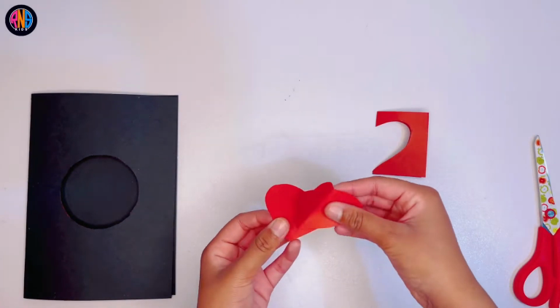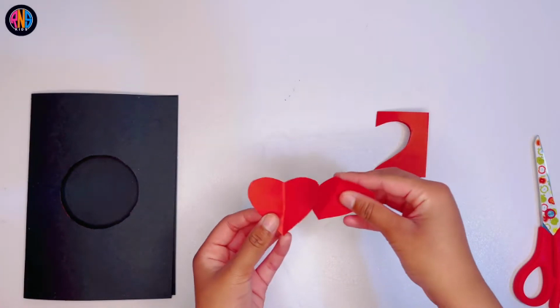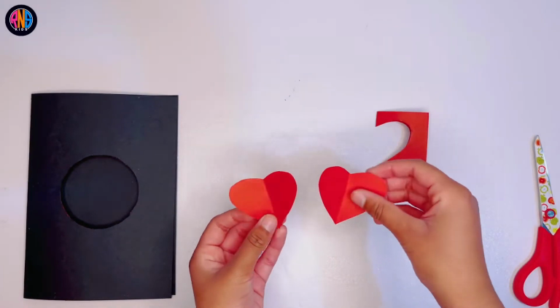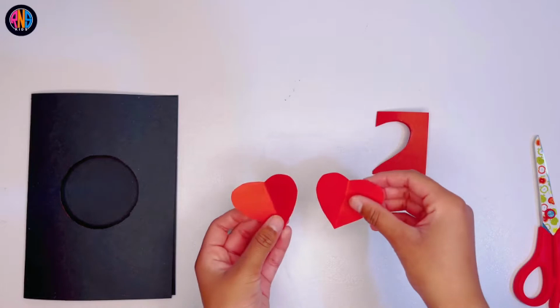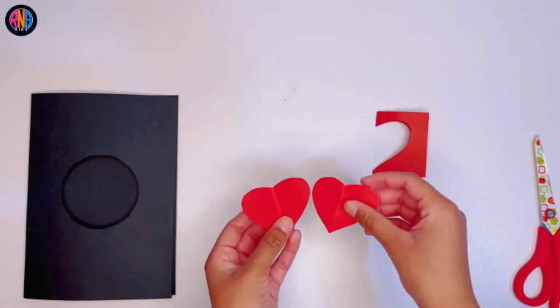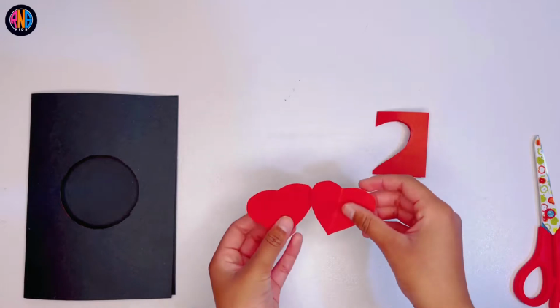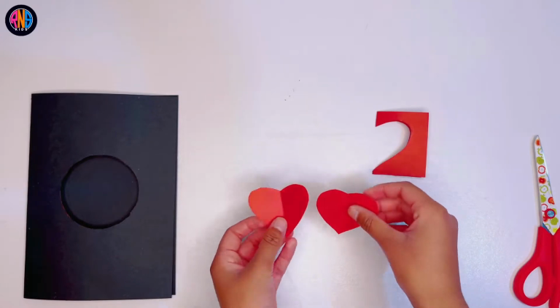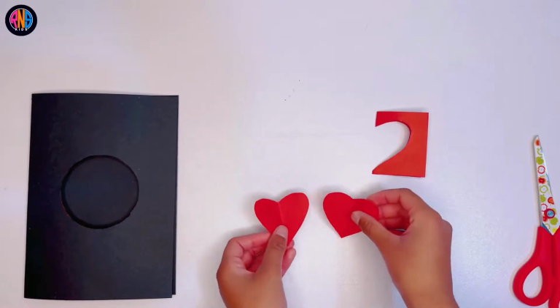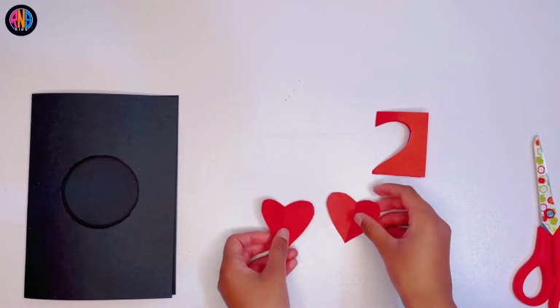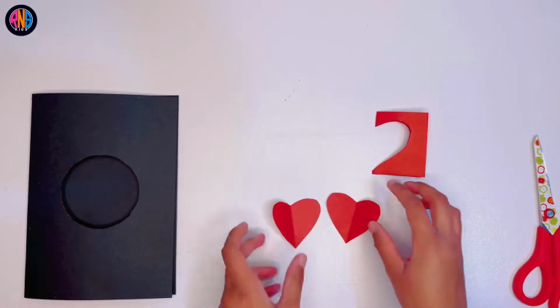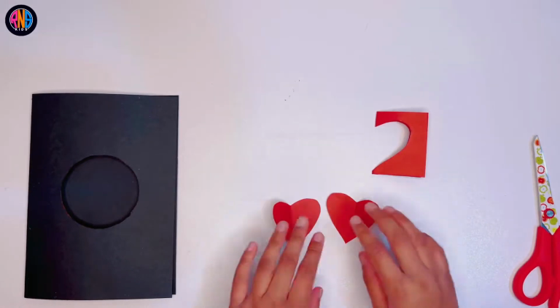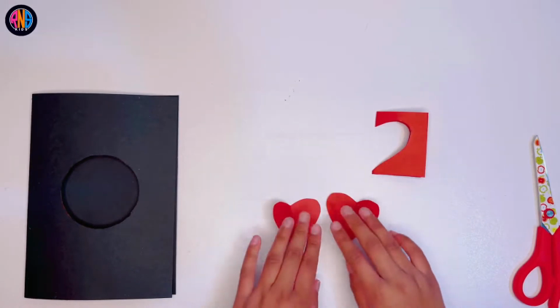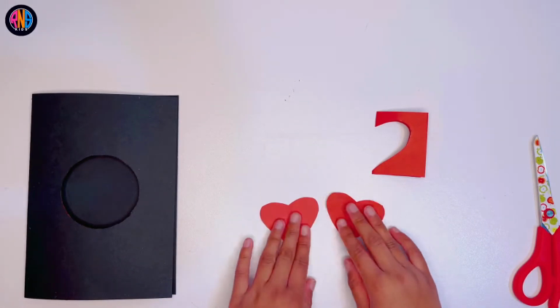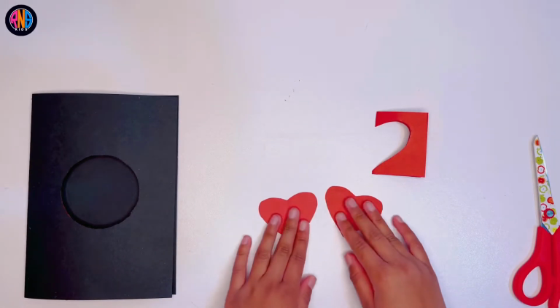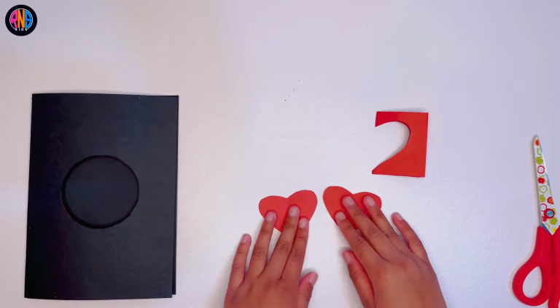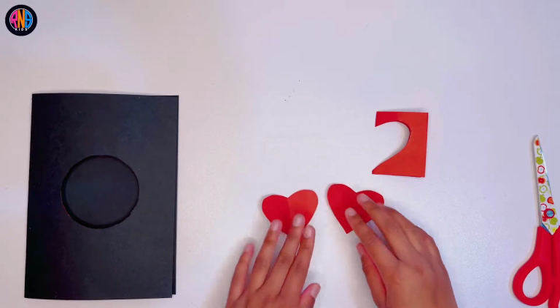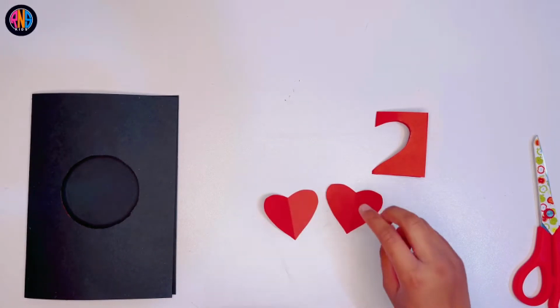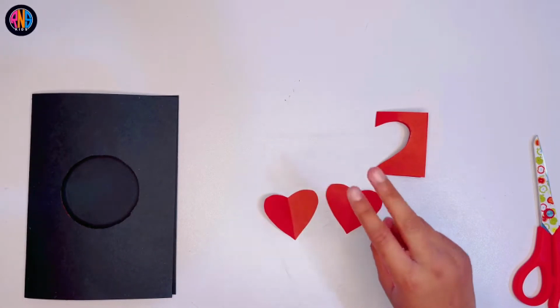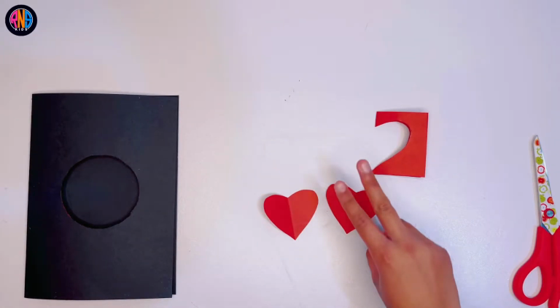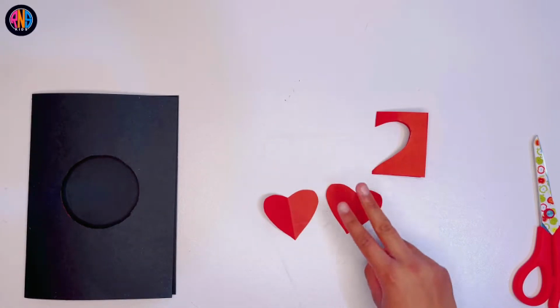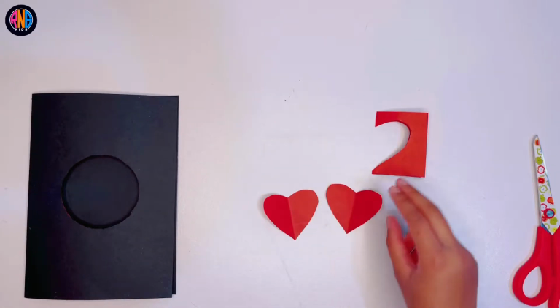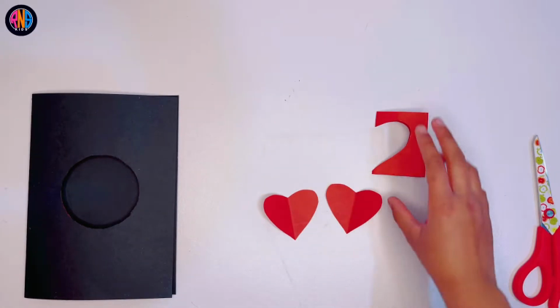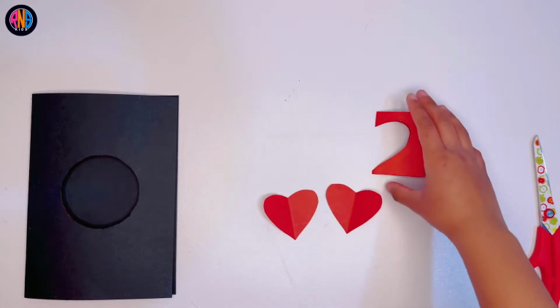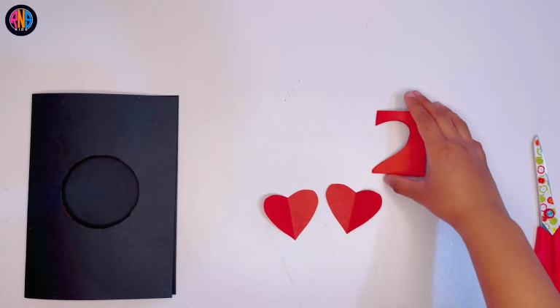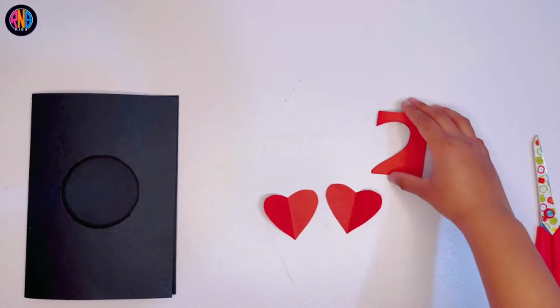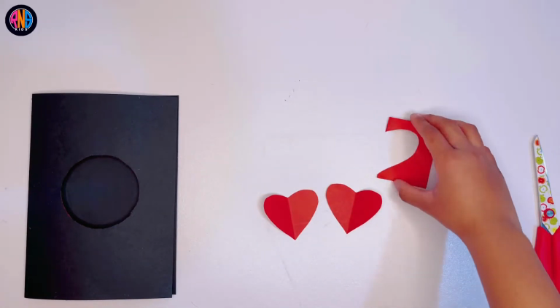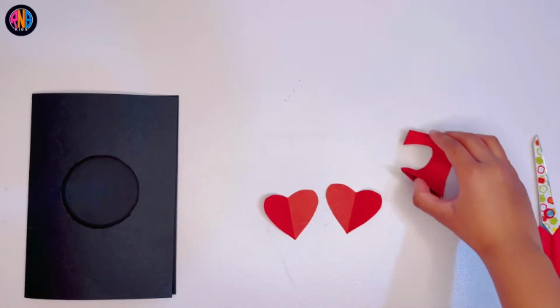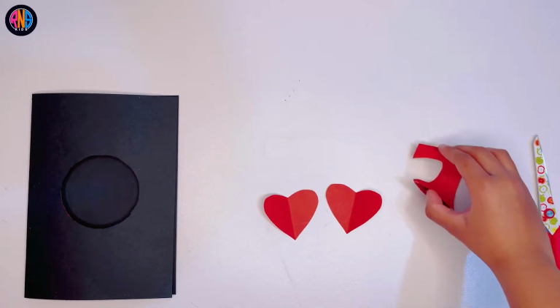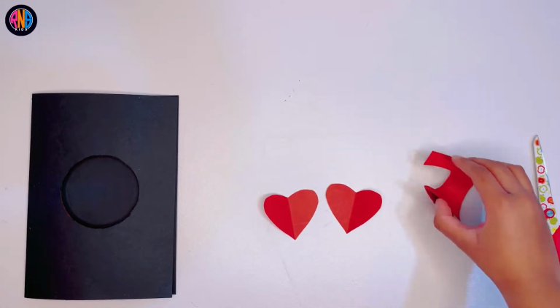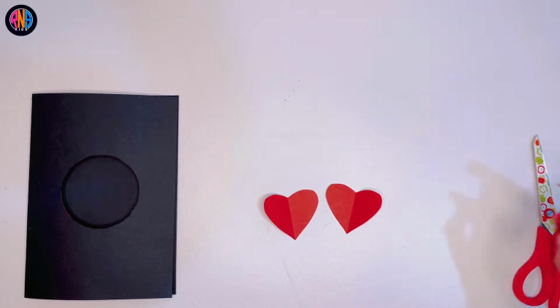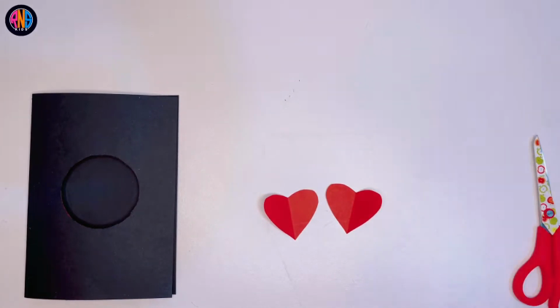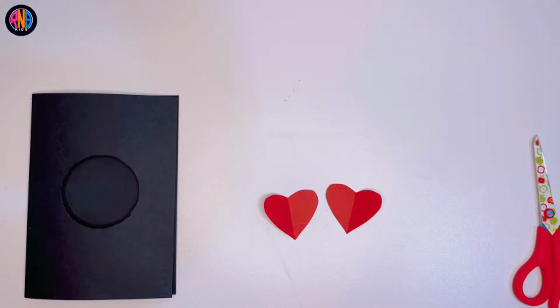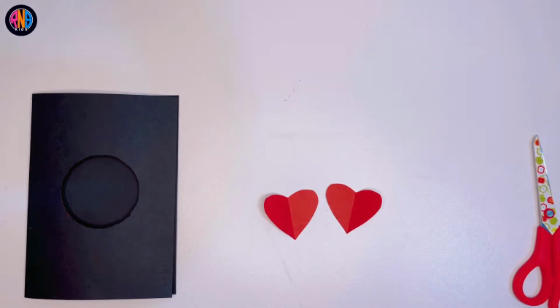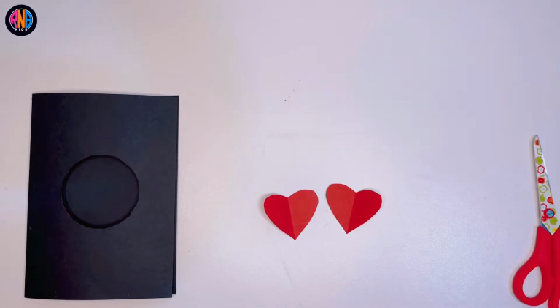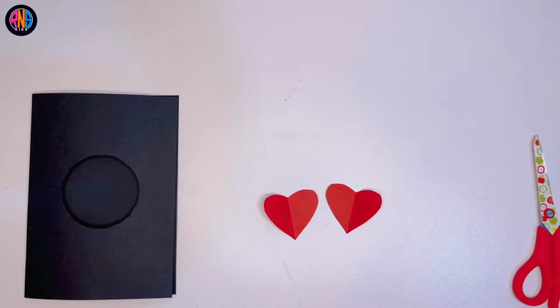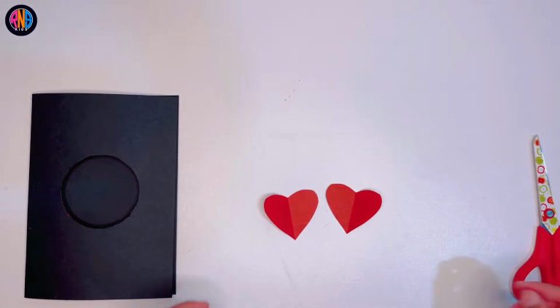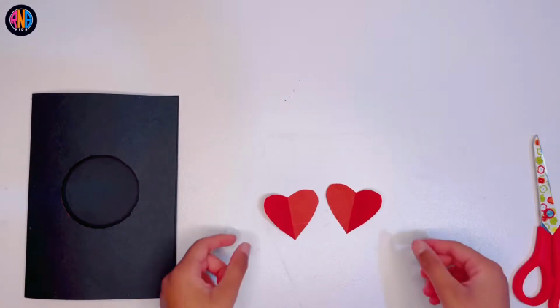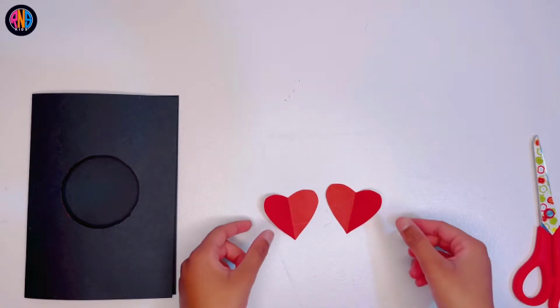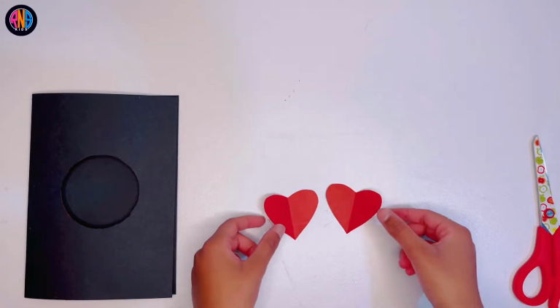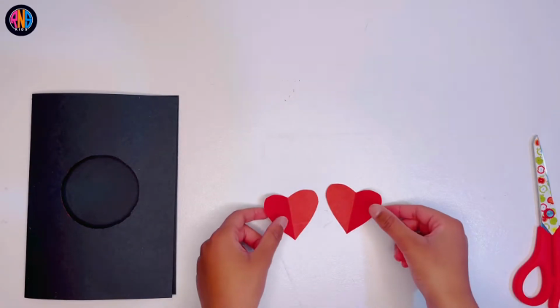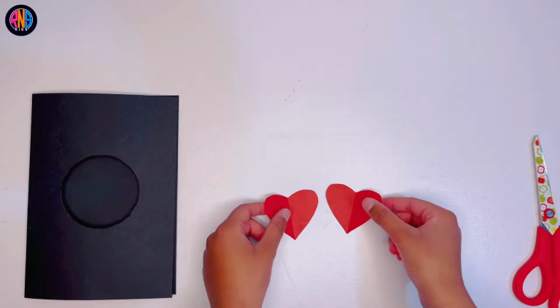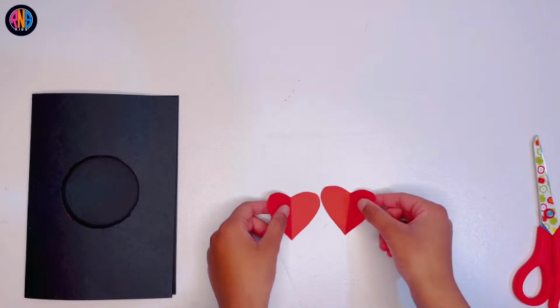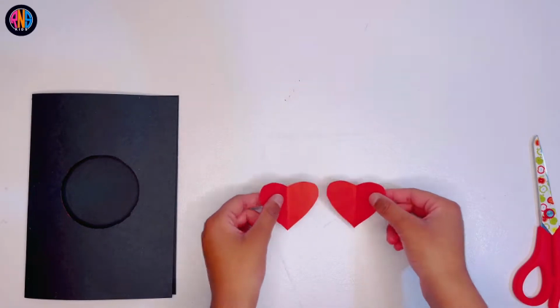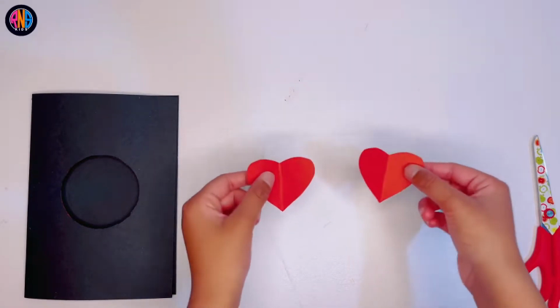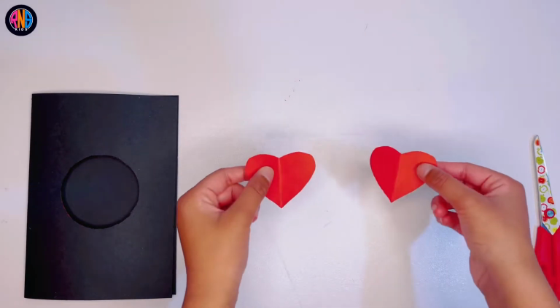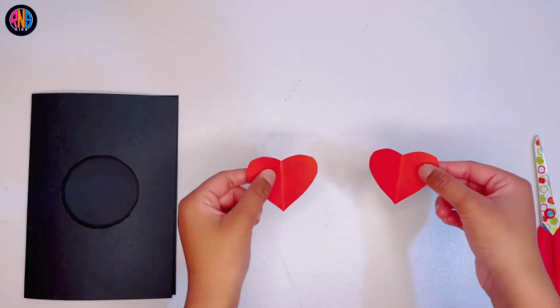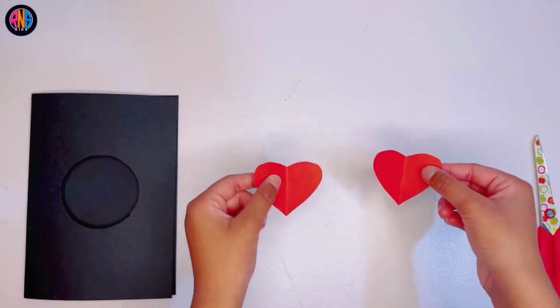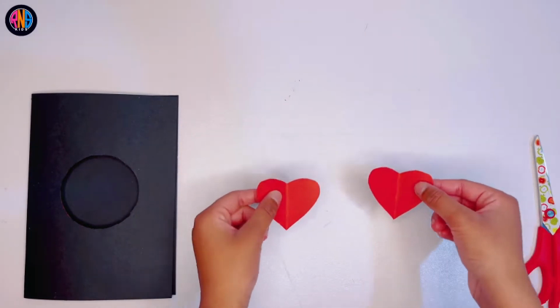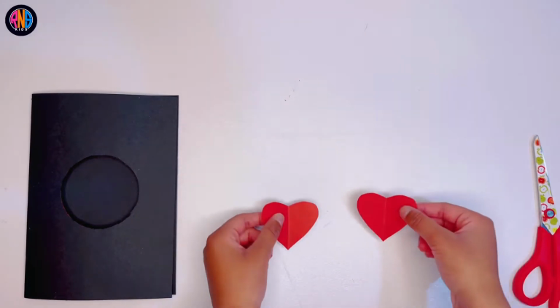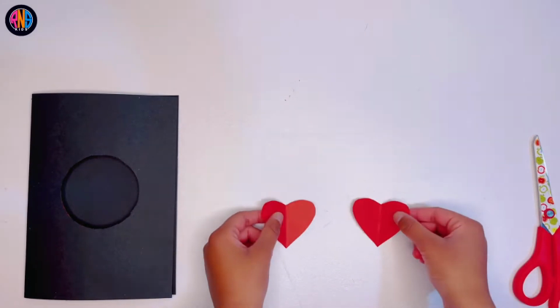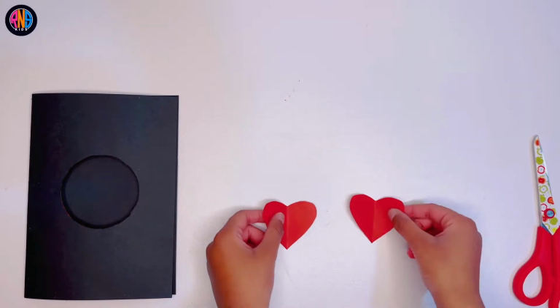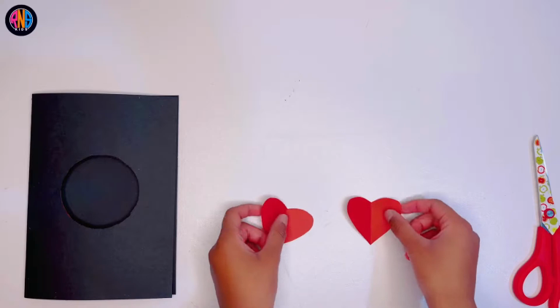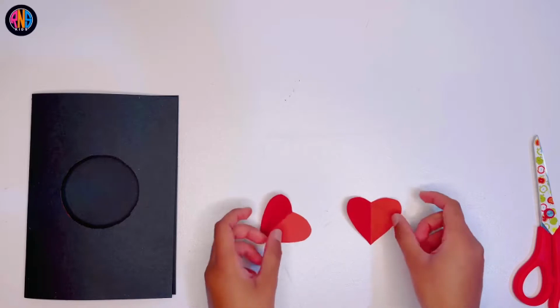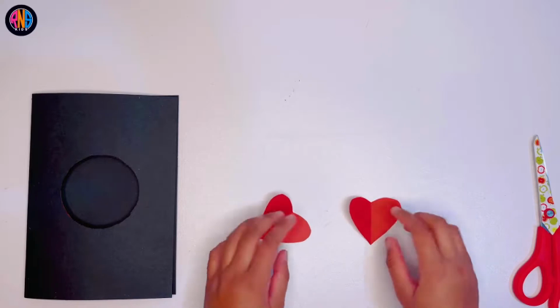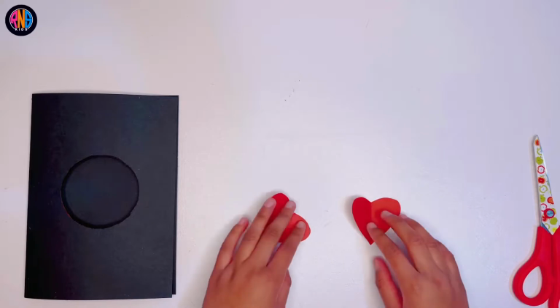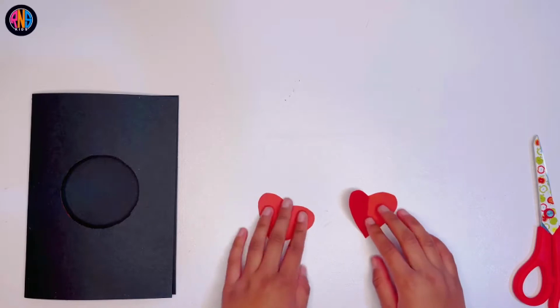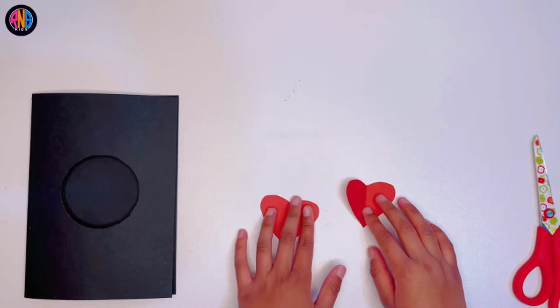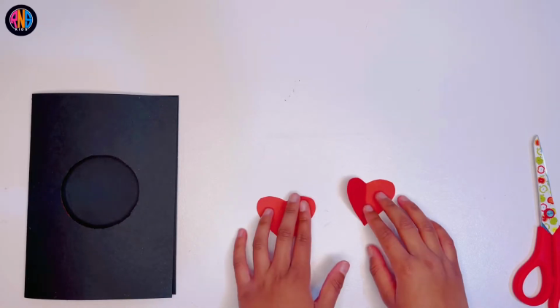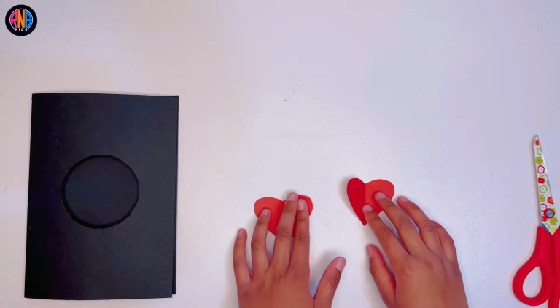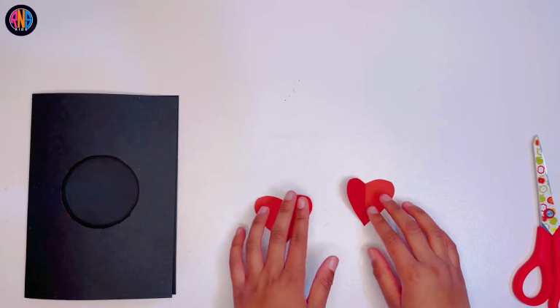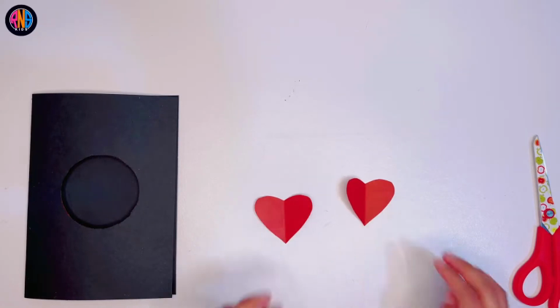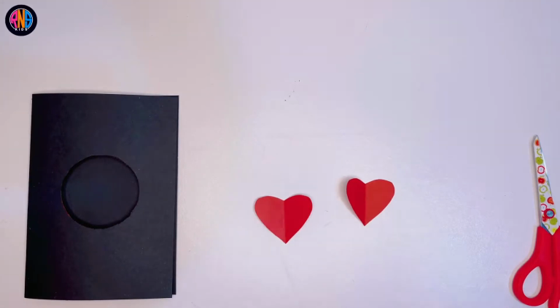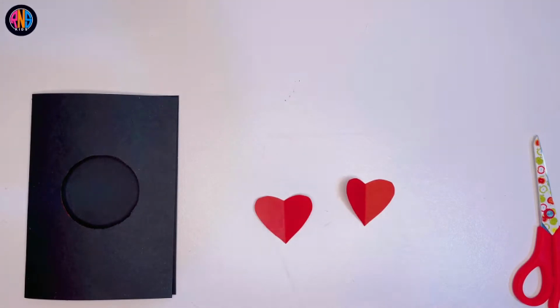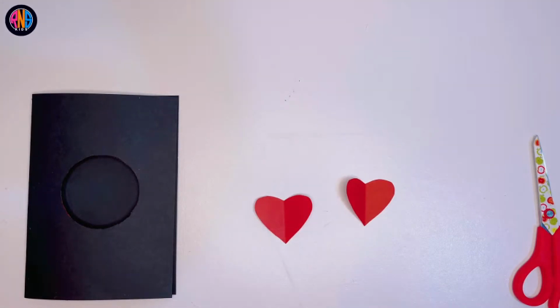Now, when you open it, there should be two — two perfectly good hearts. They're so cute.